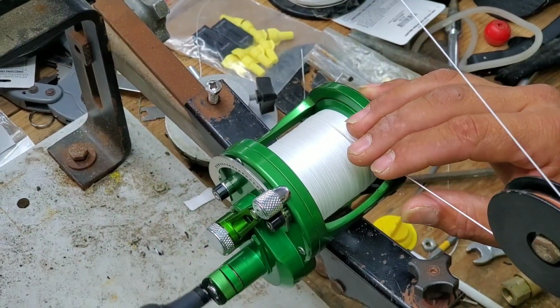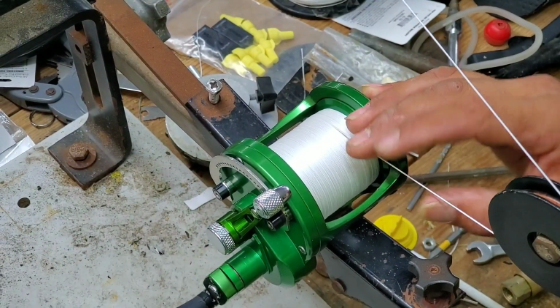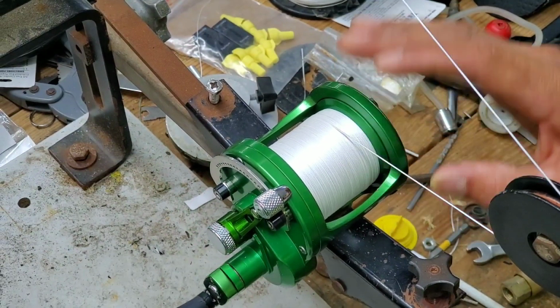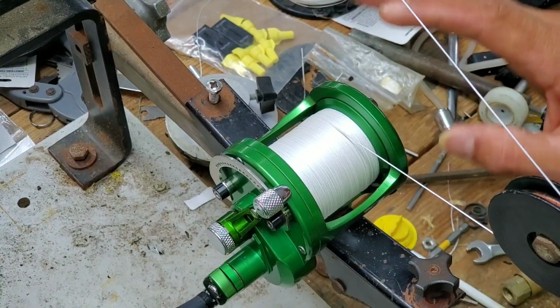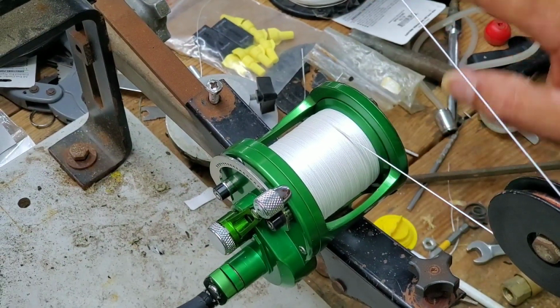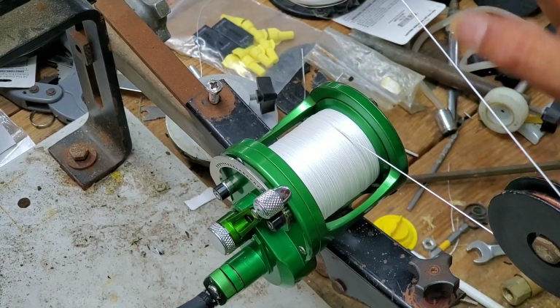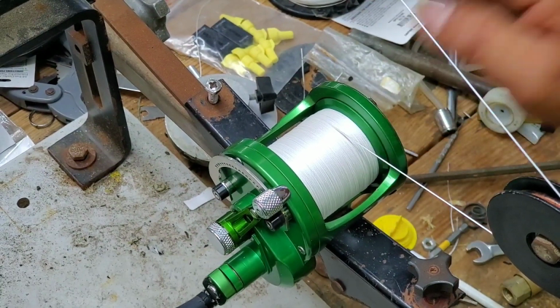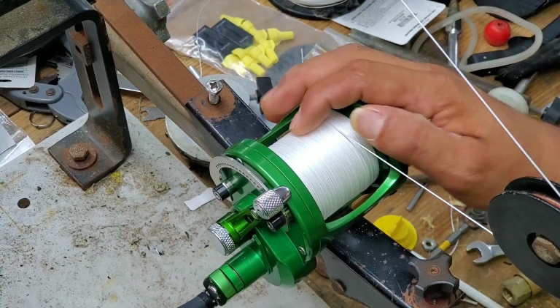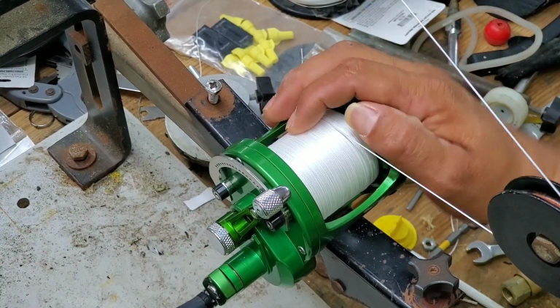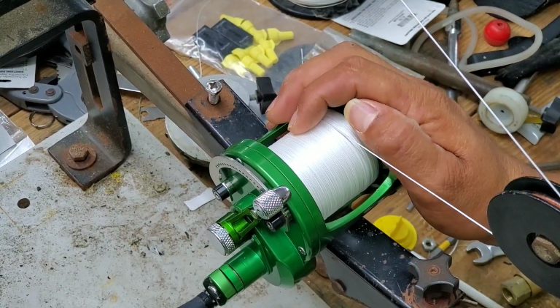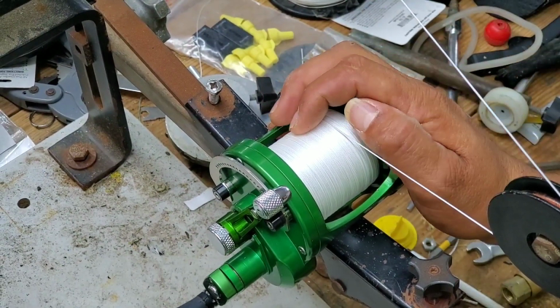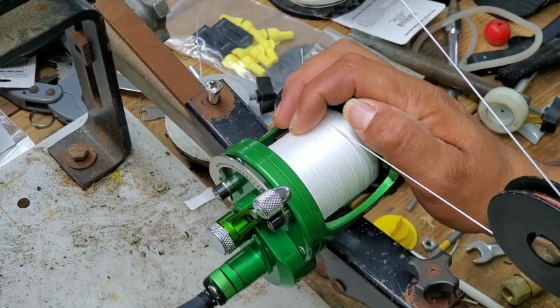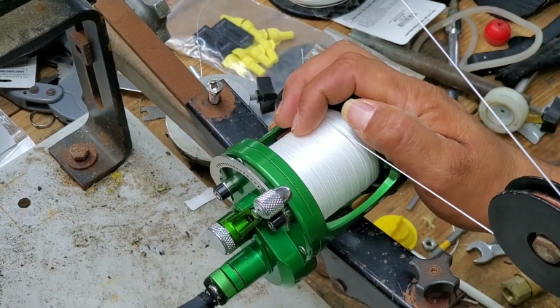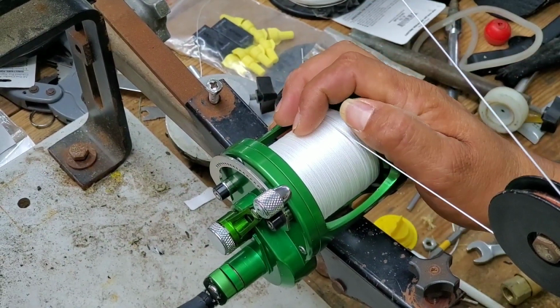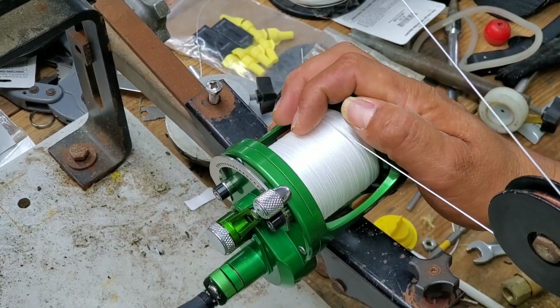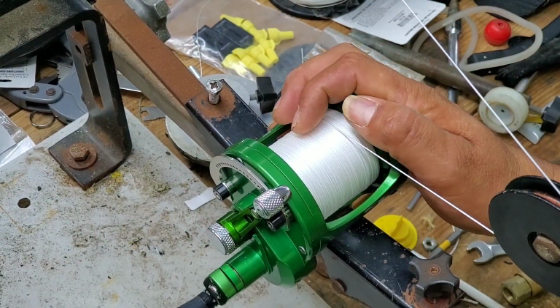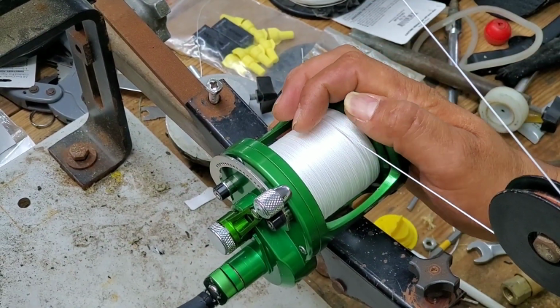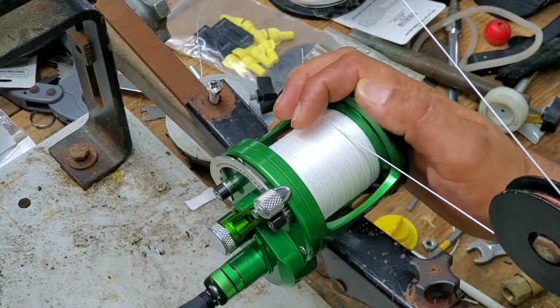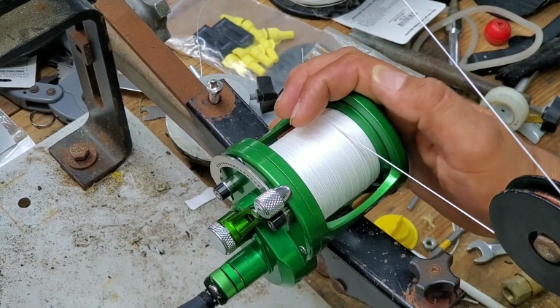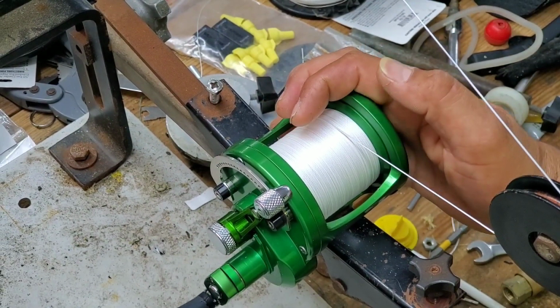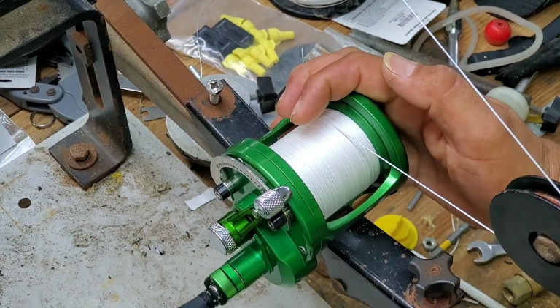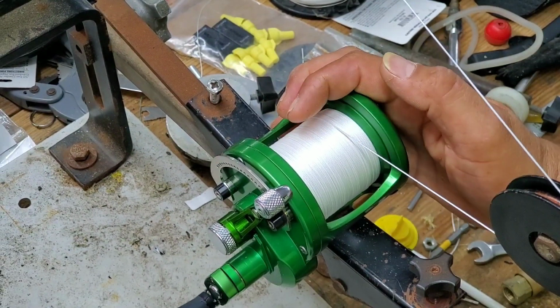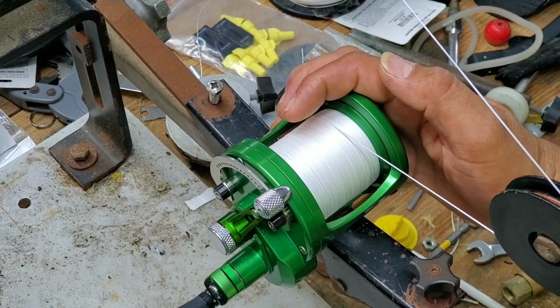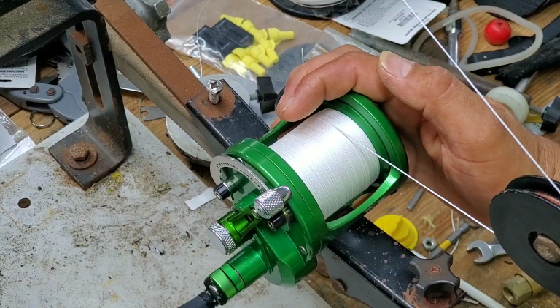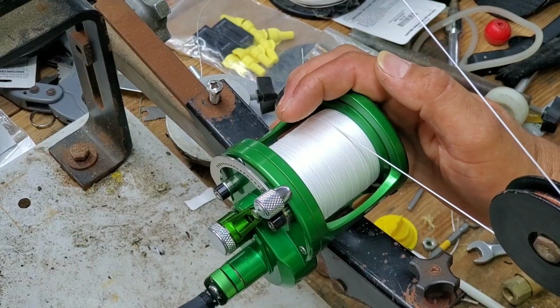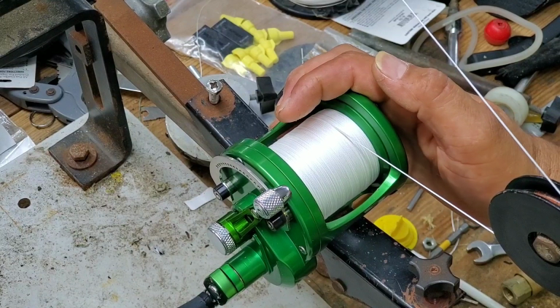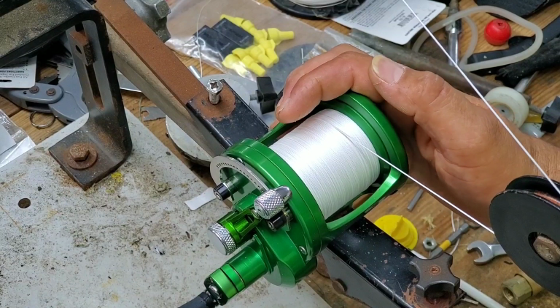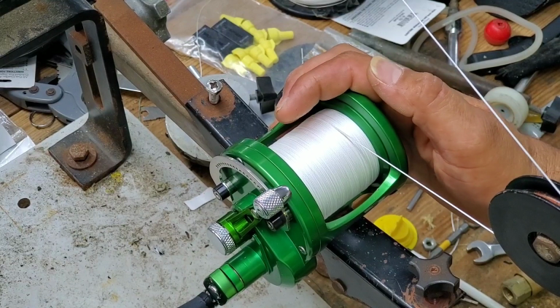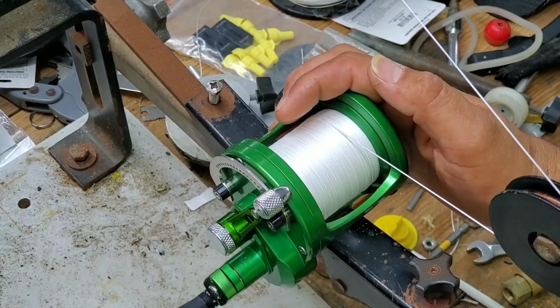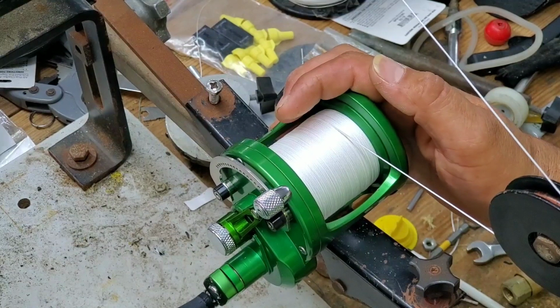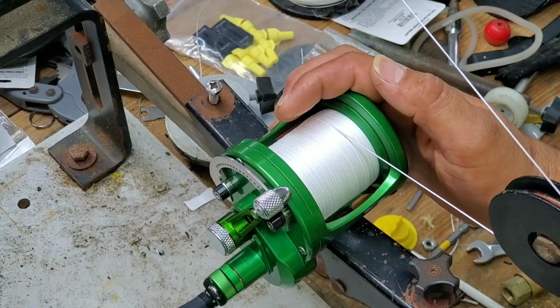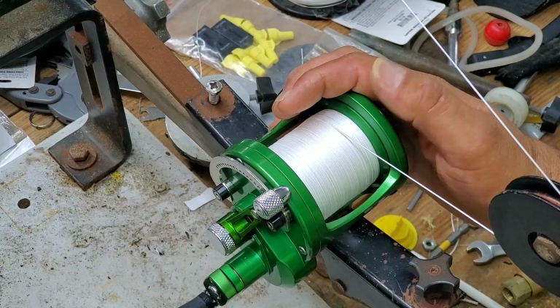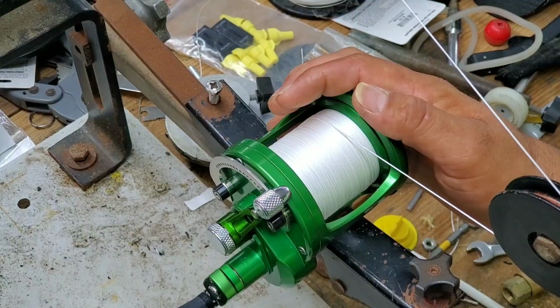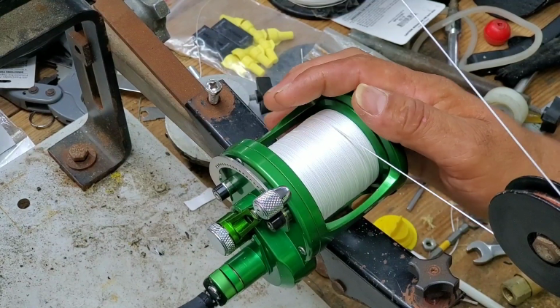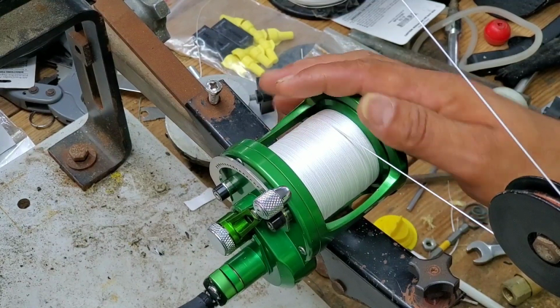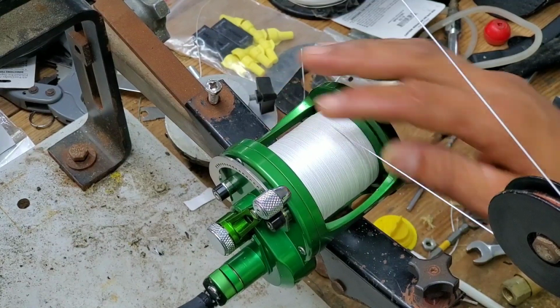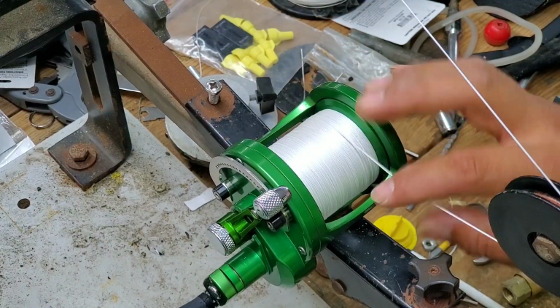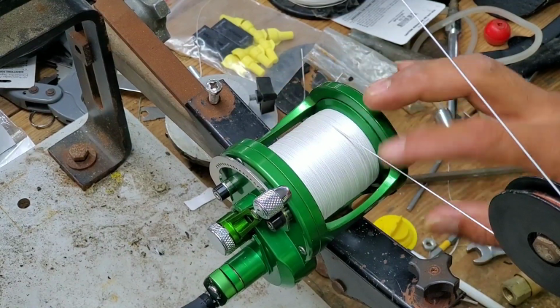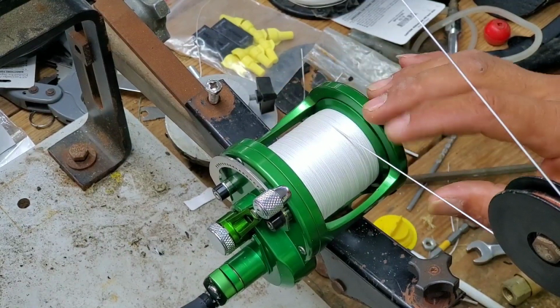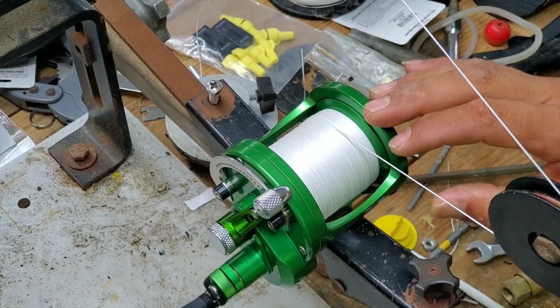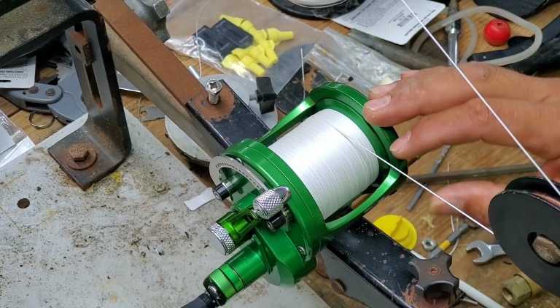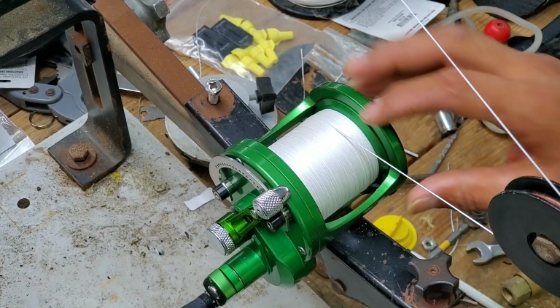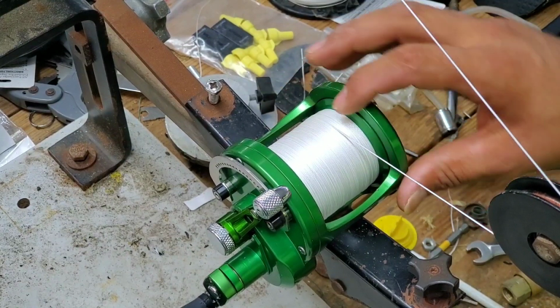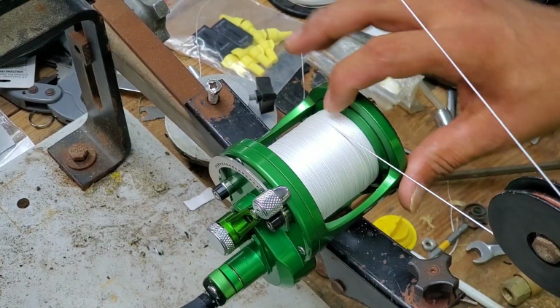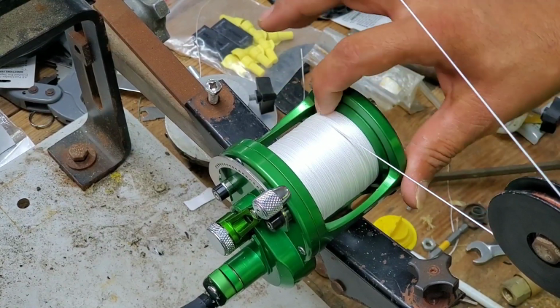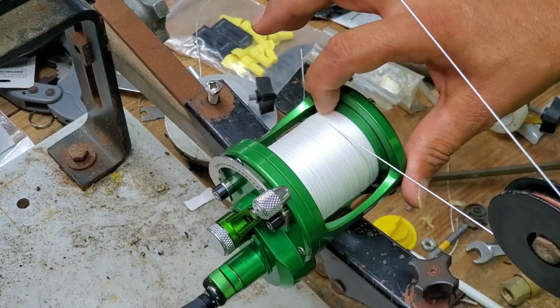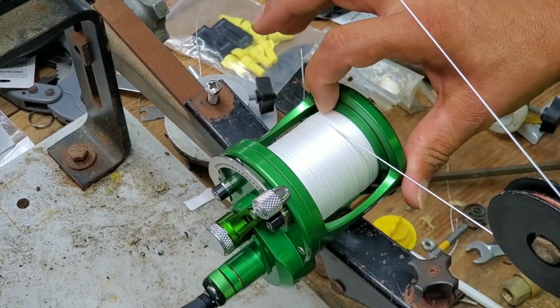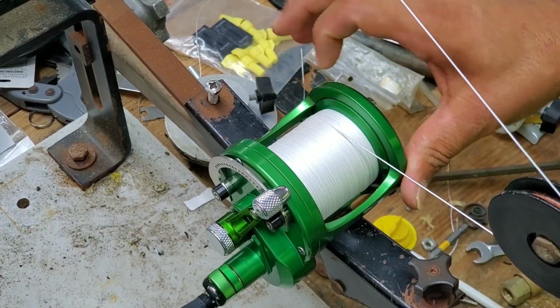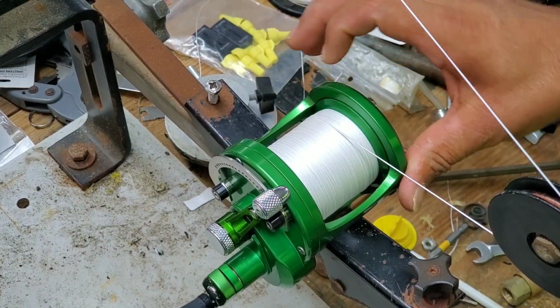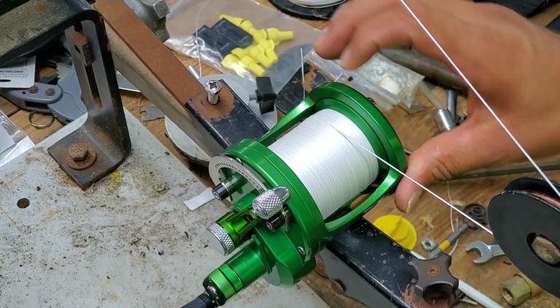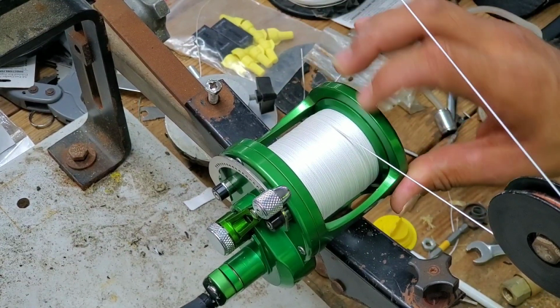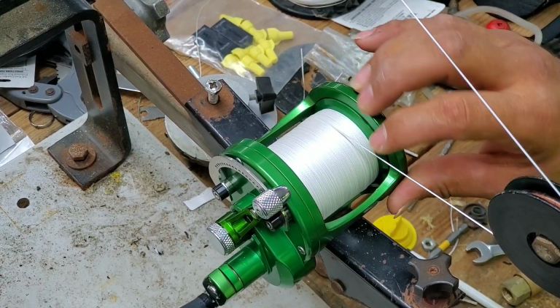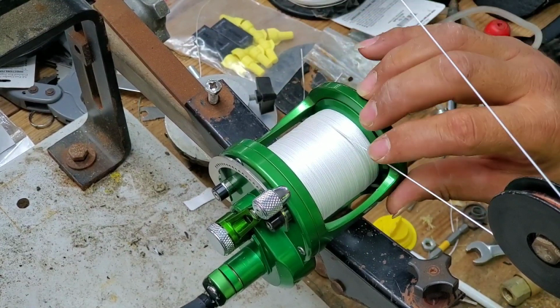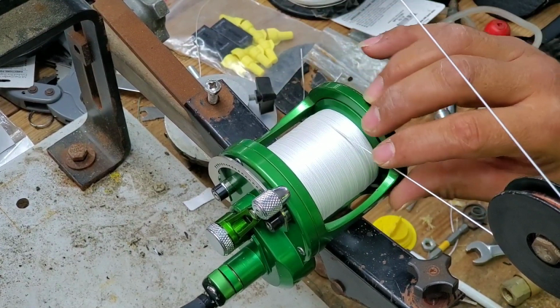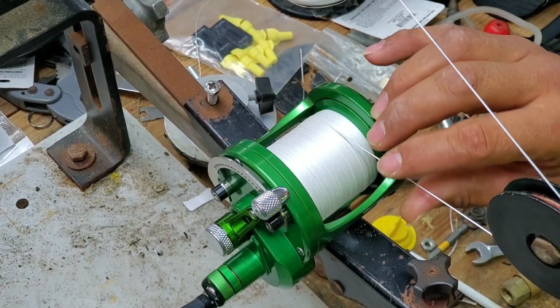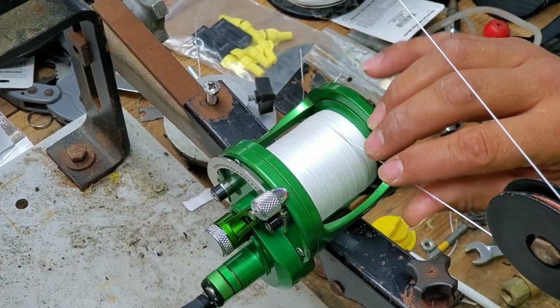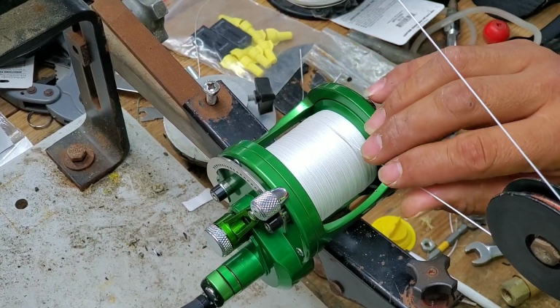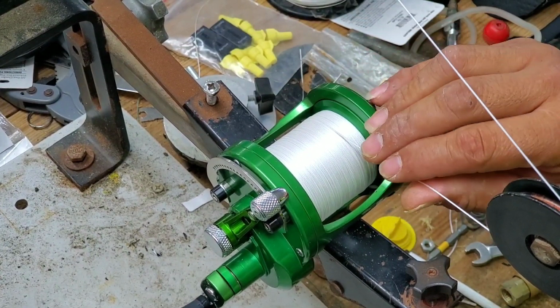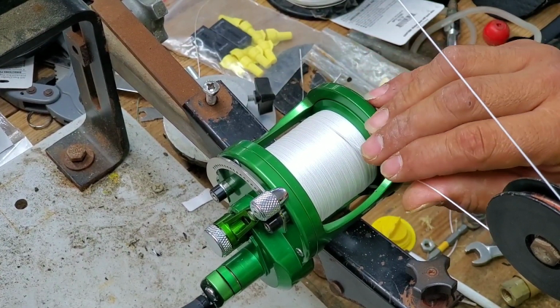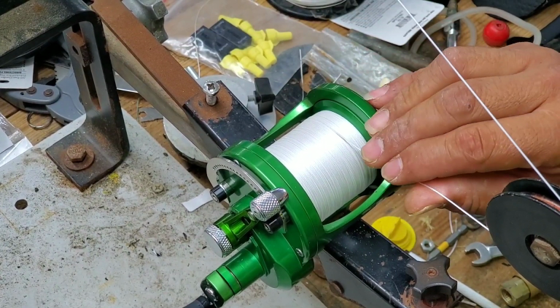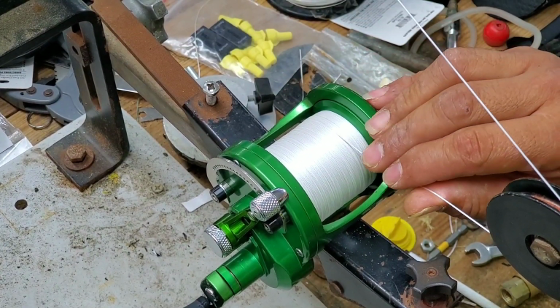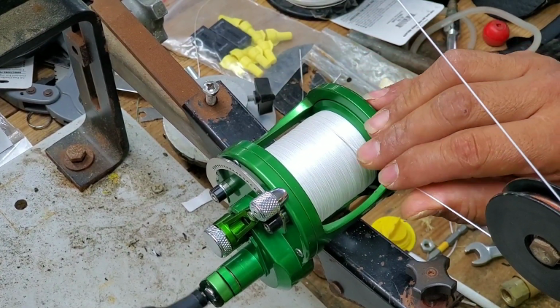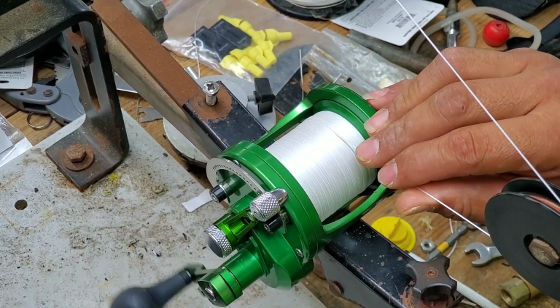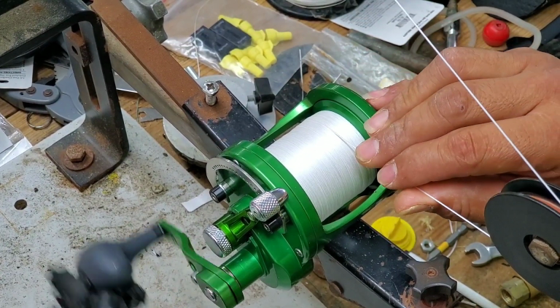All right, so I just passed the 400 mark. I'm actually at 417, so yeah, we're going to easily get 500 on there.